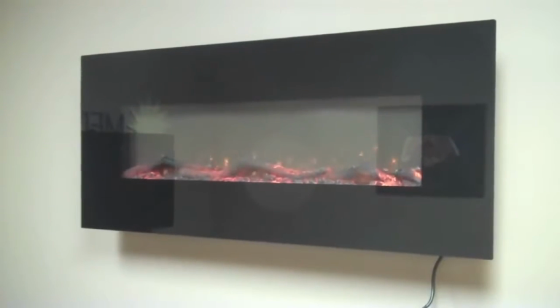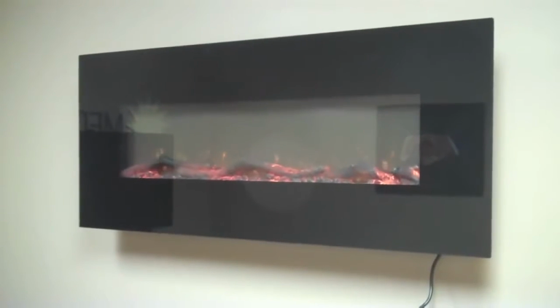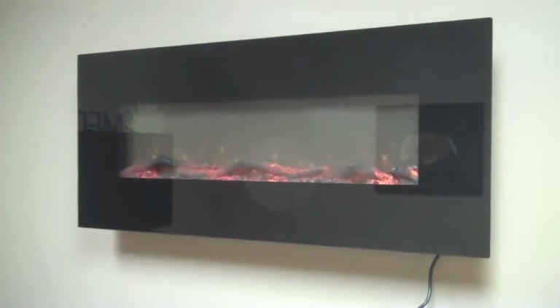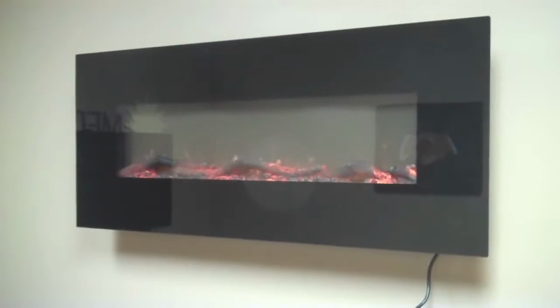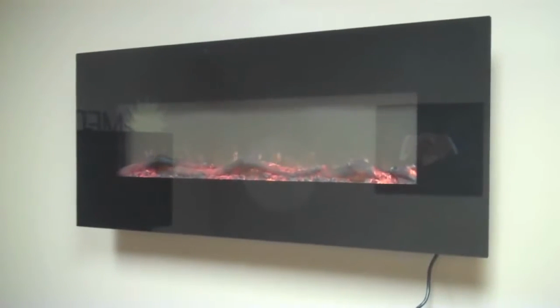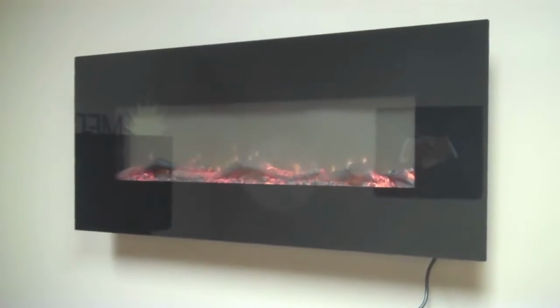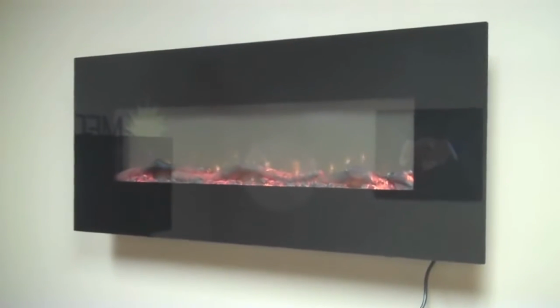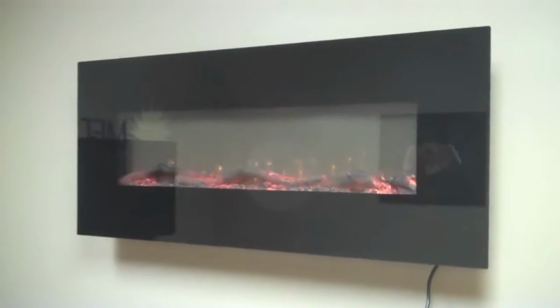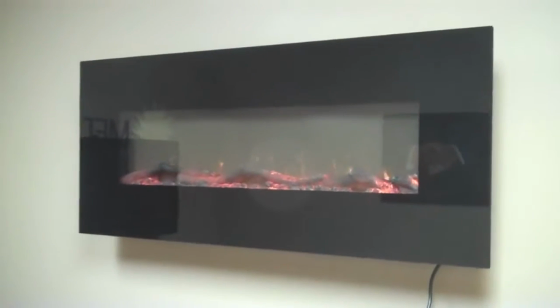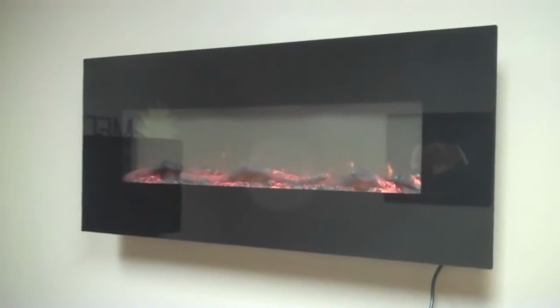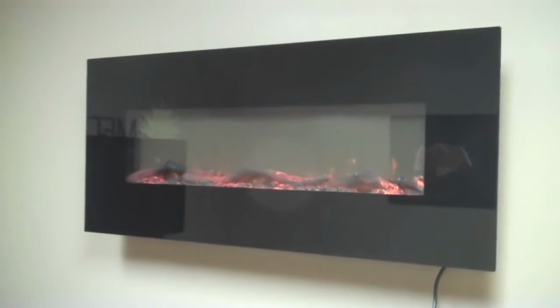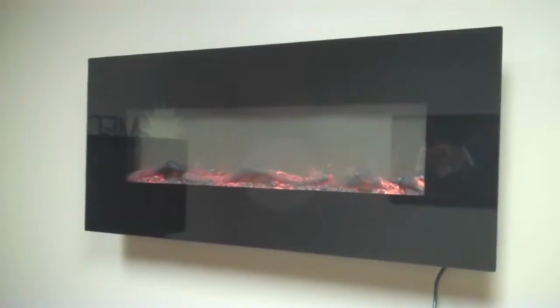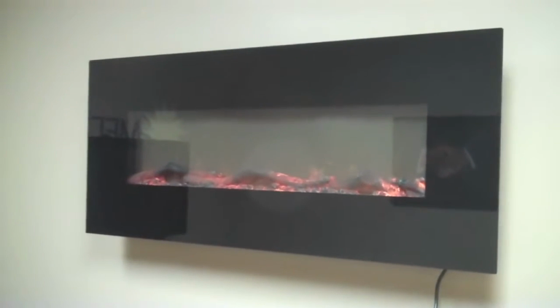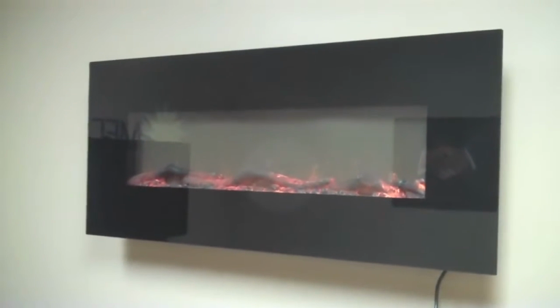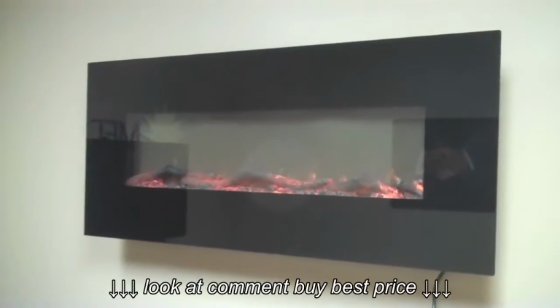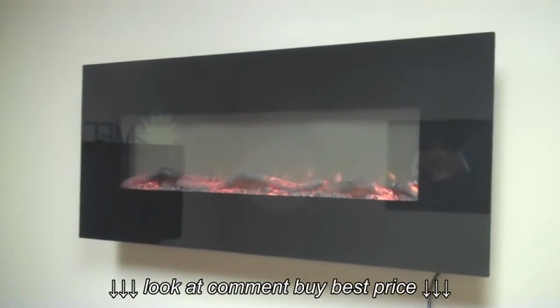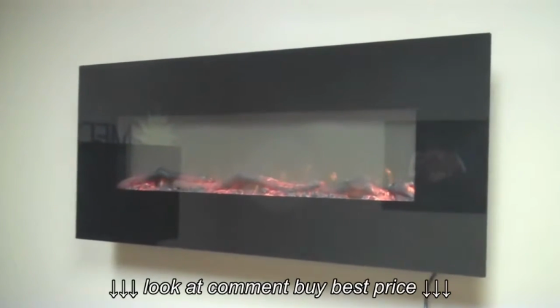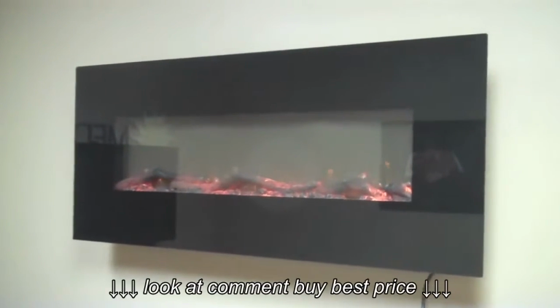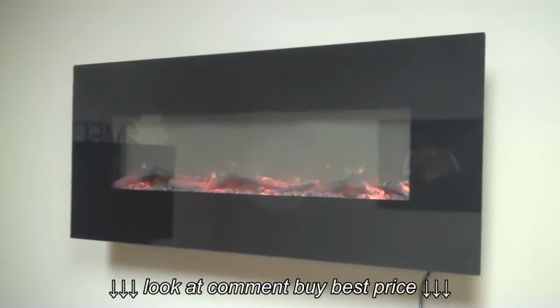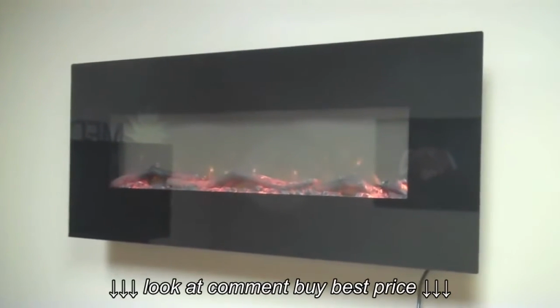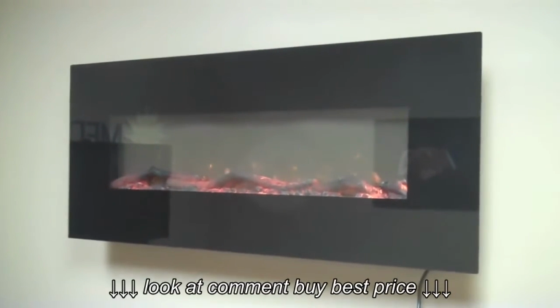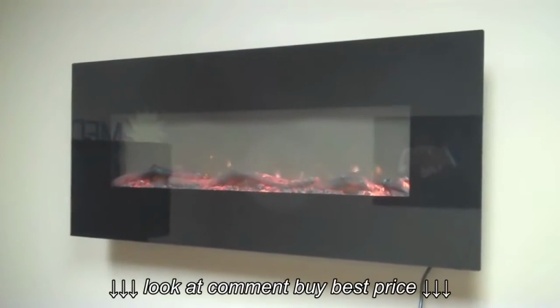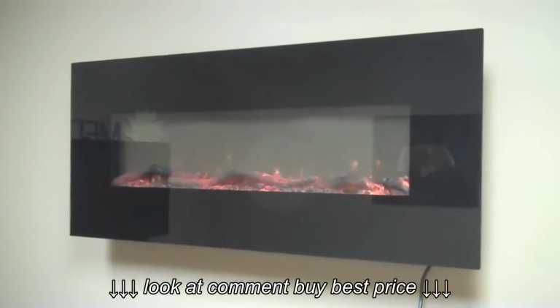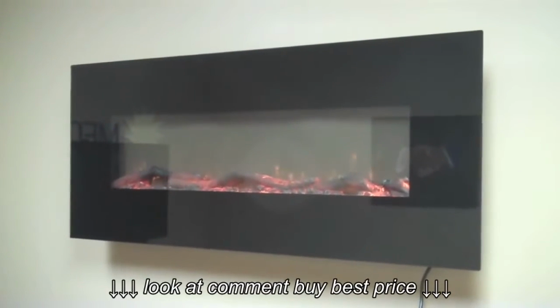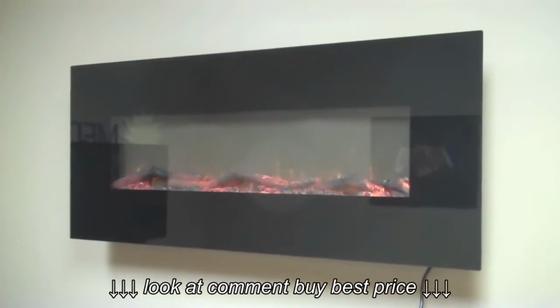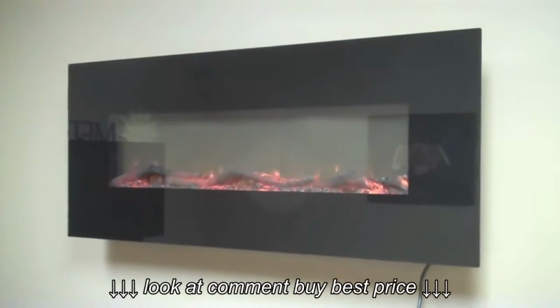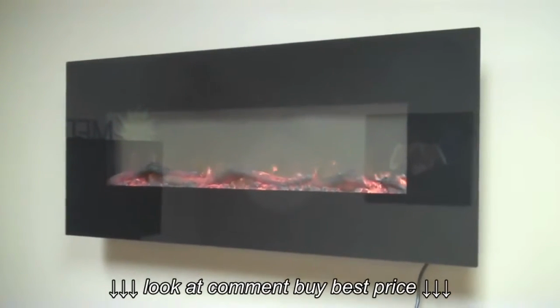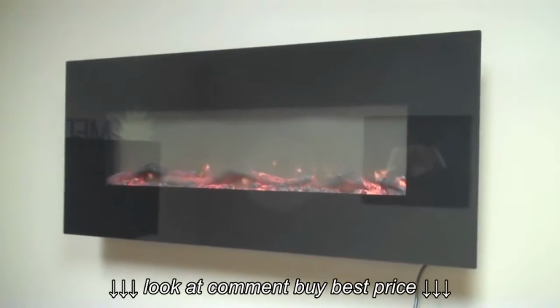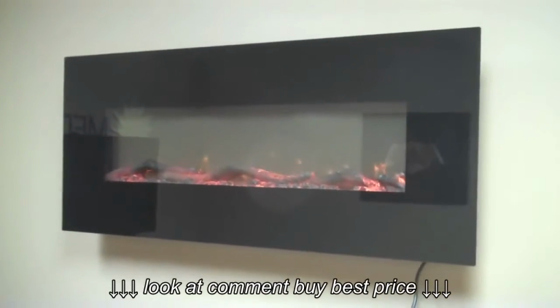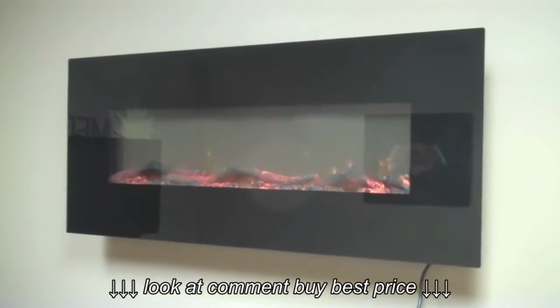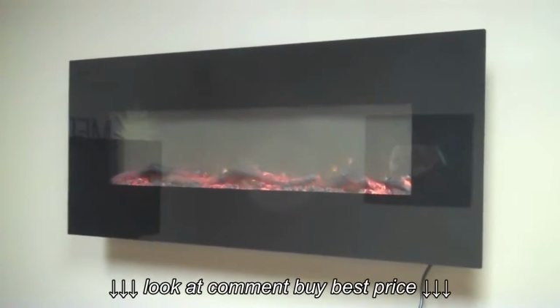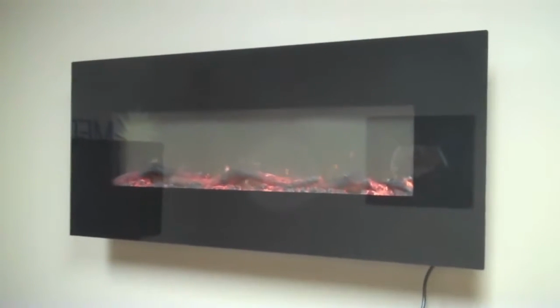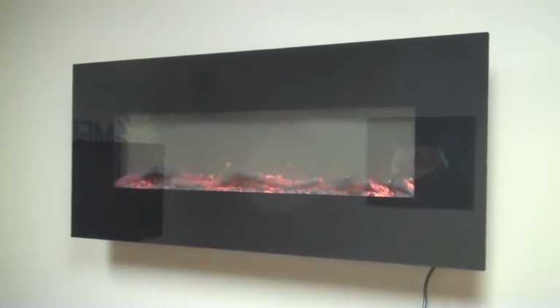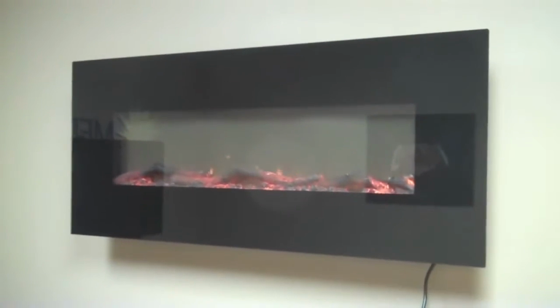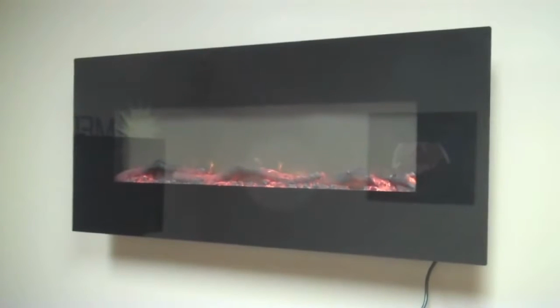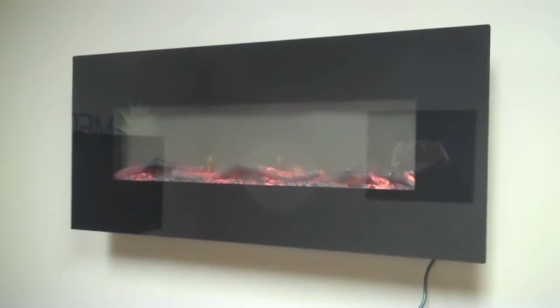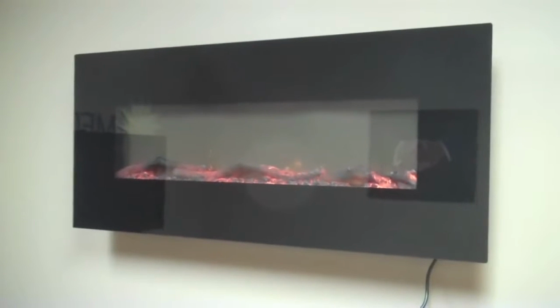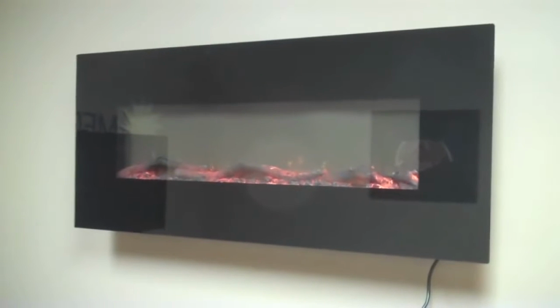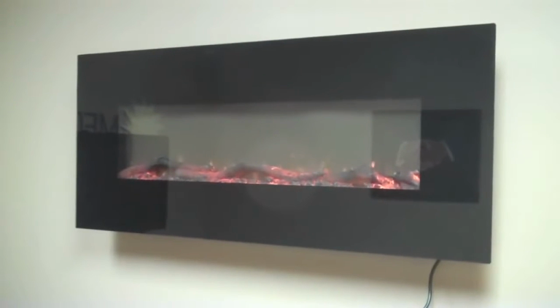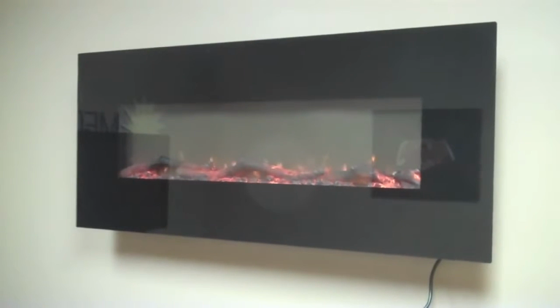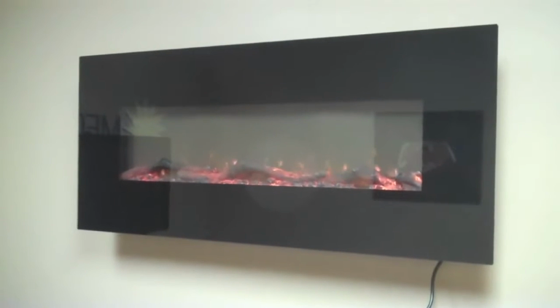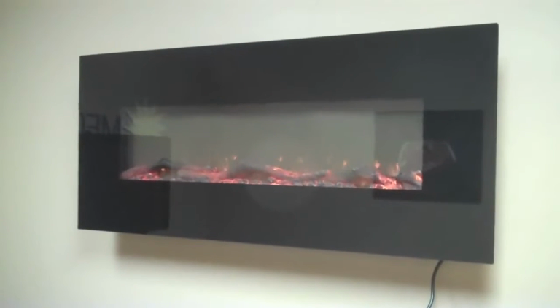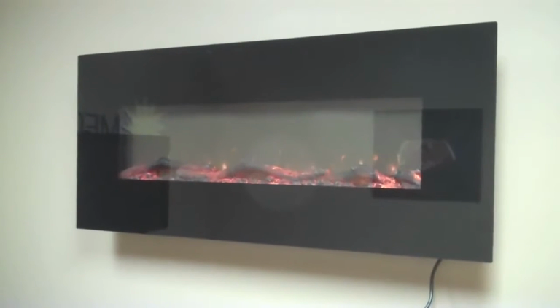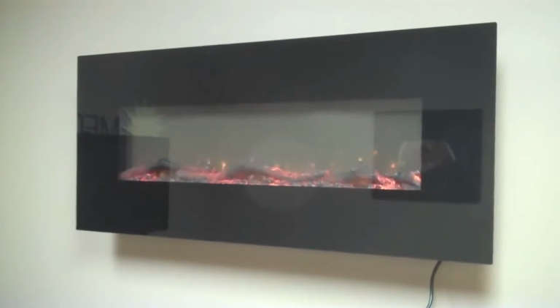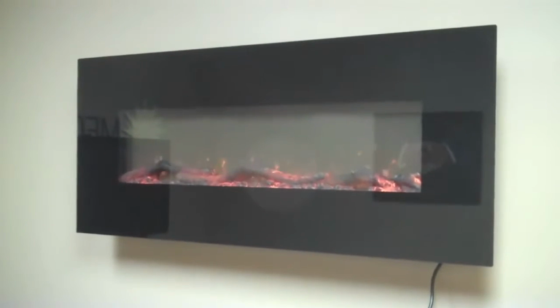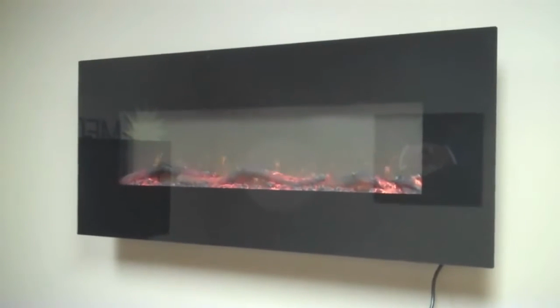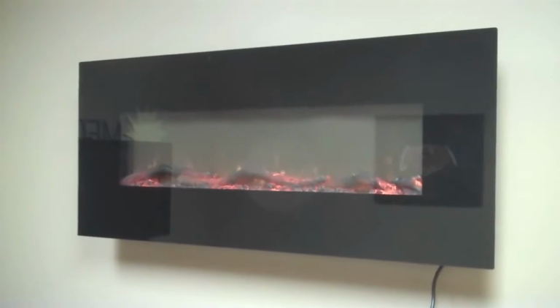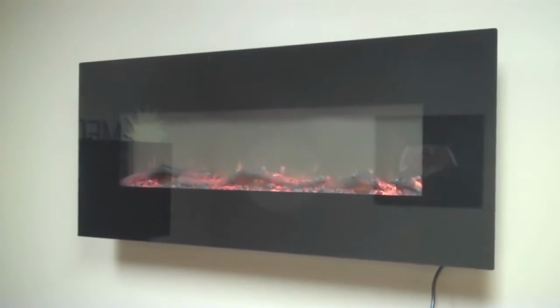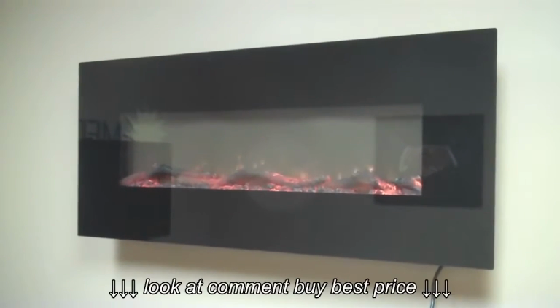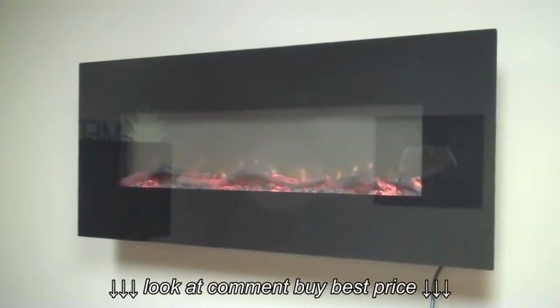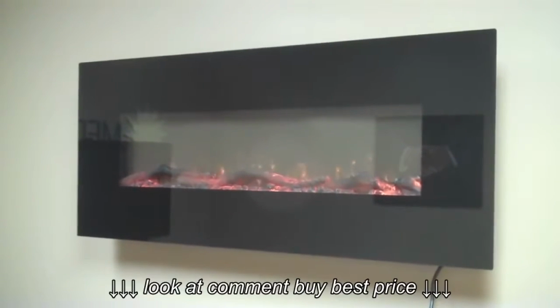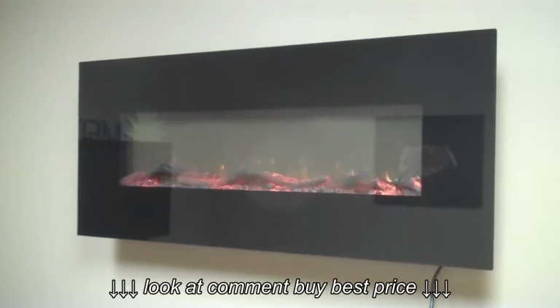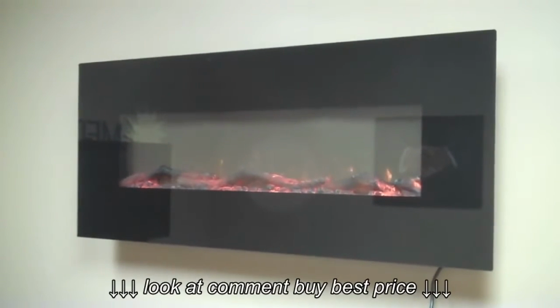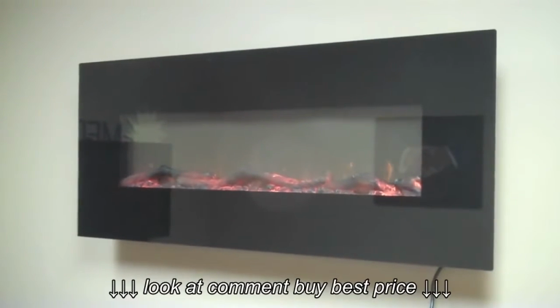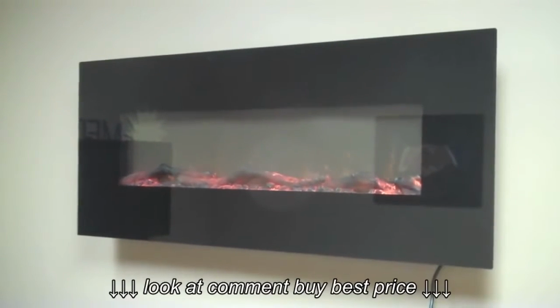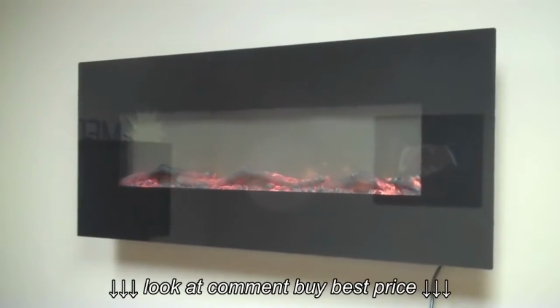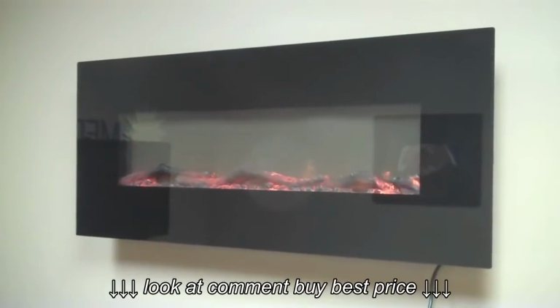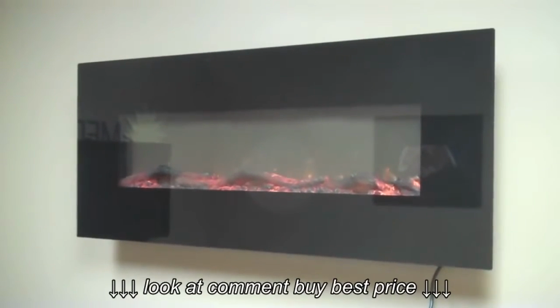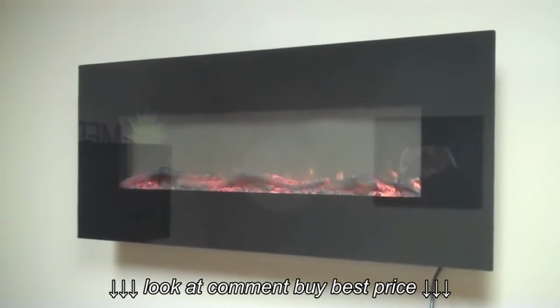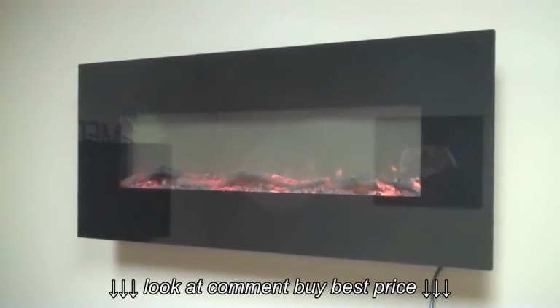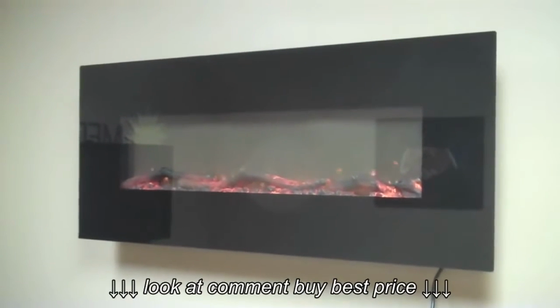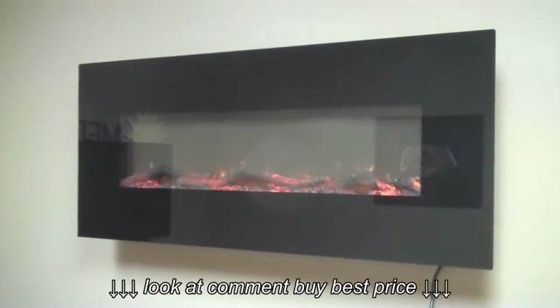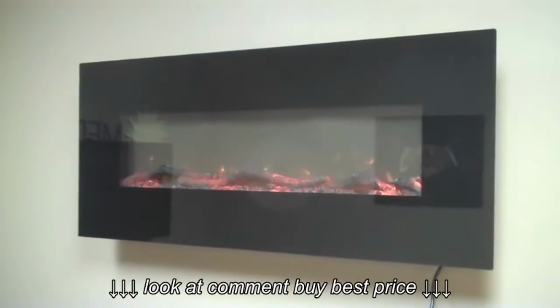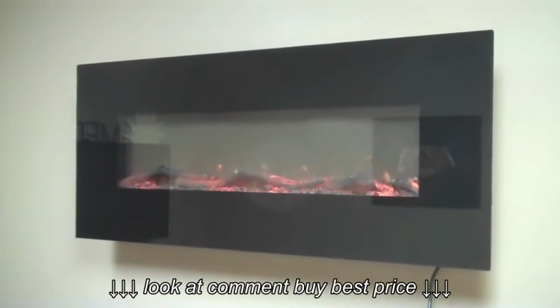This is the Touchstone Onyx wall-mounted electric fireplace. I'm going to take a few moments here and show you some of the ins and outs of it.